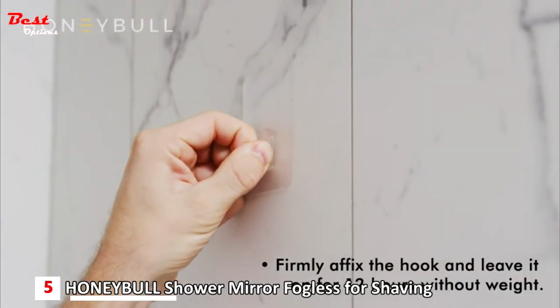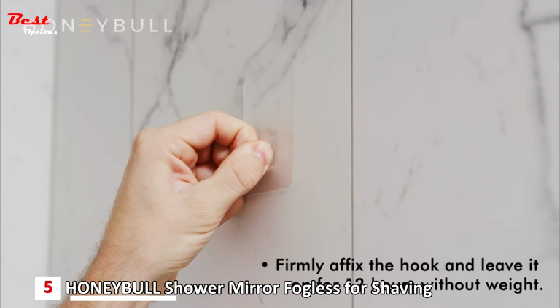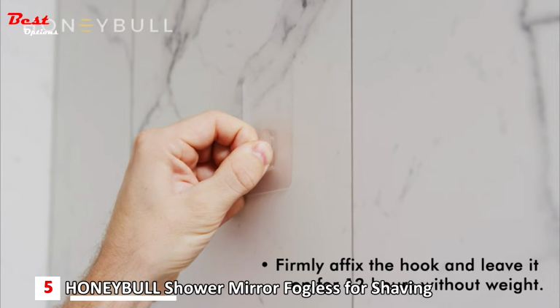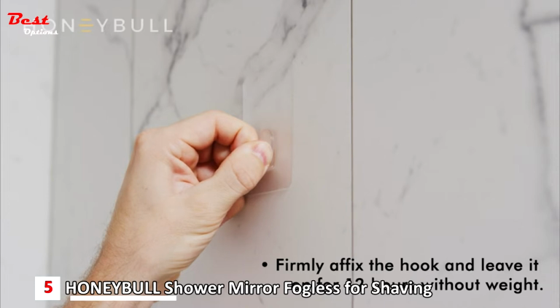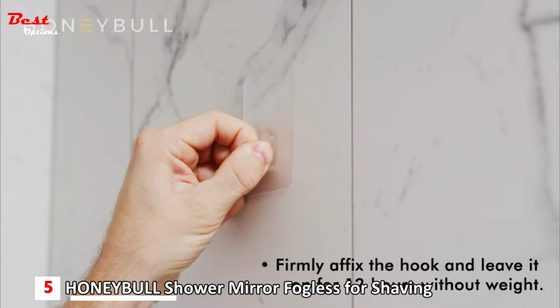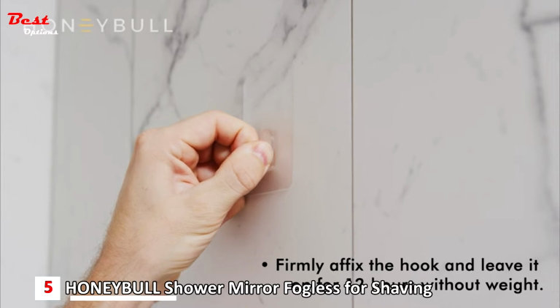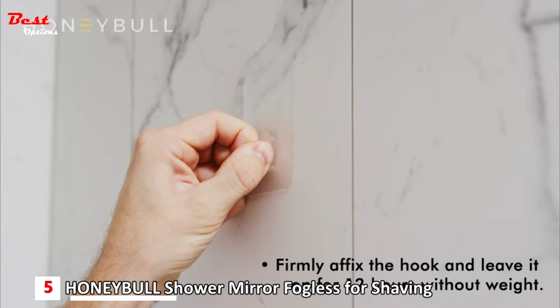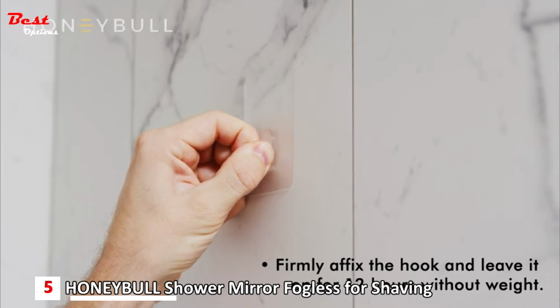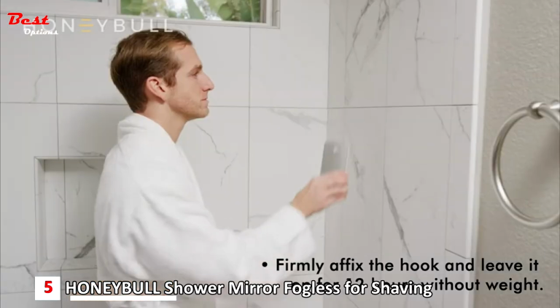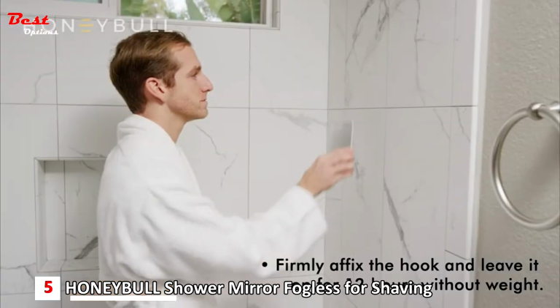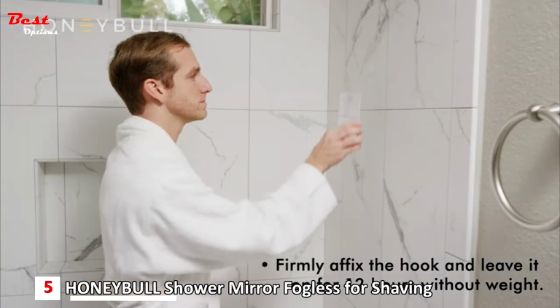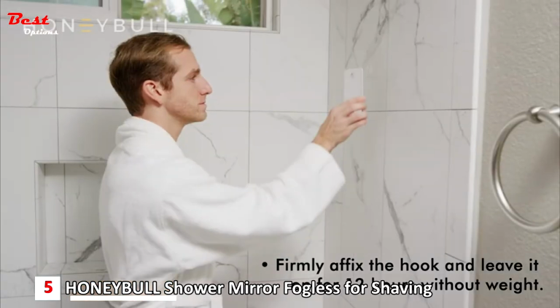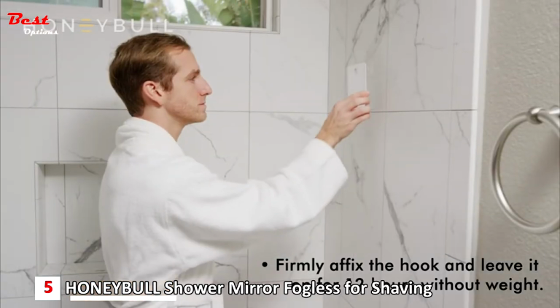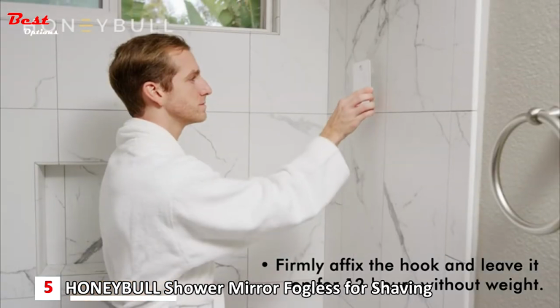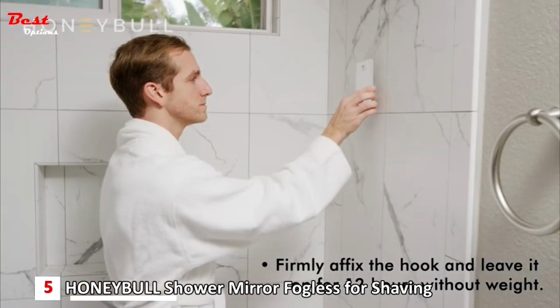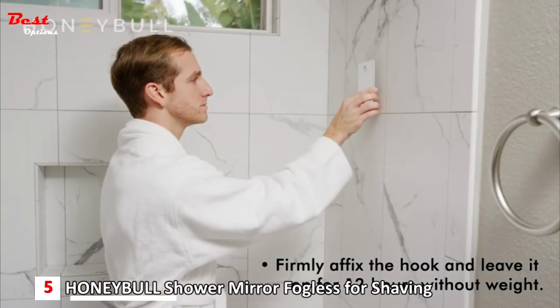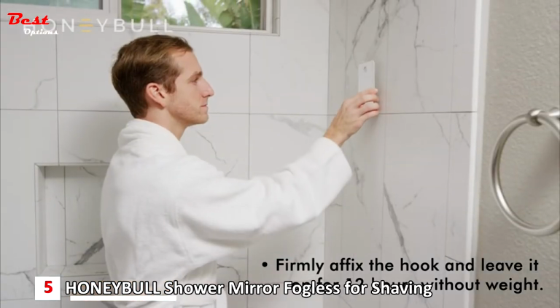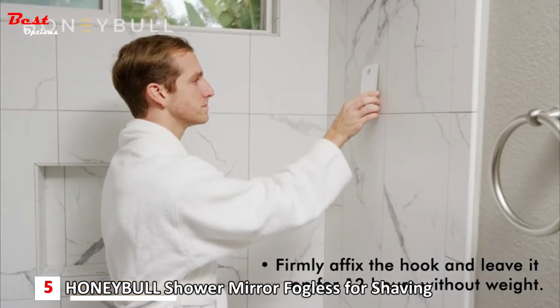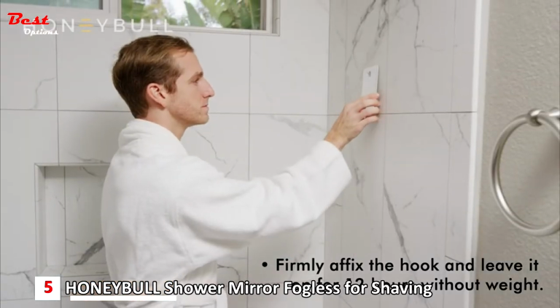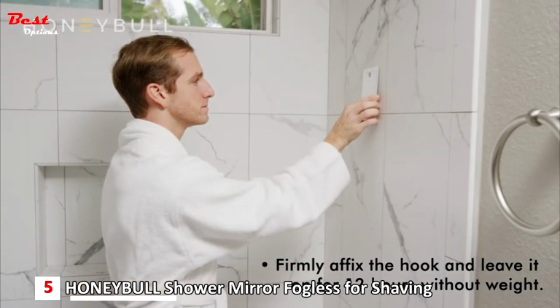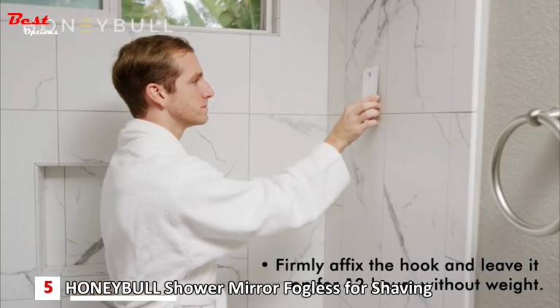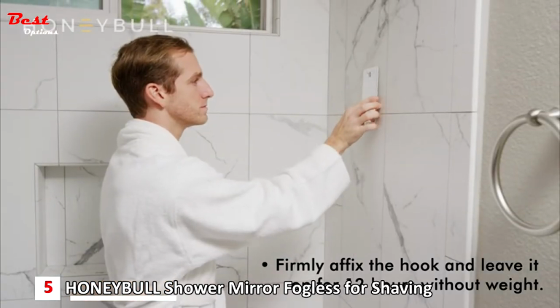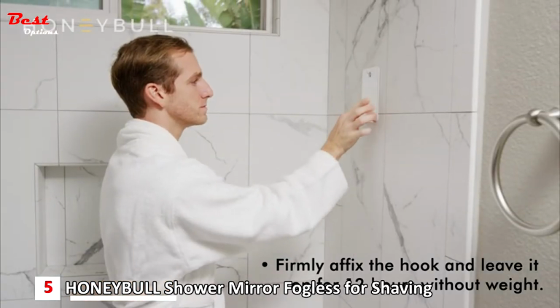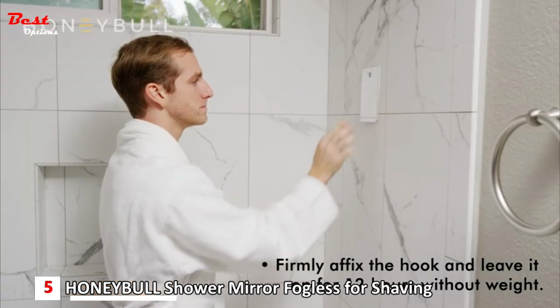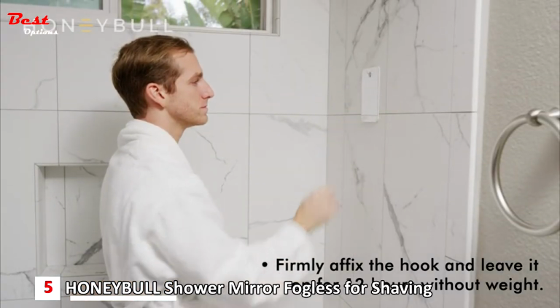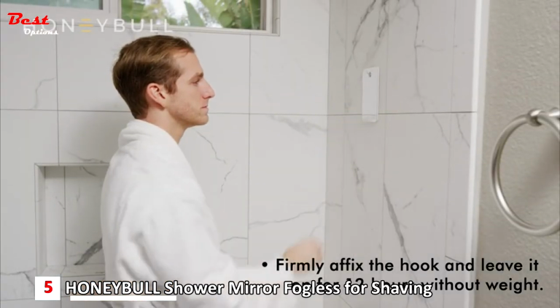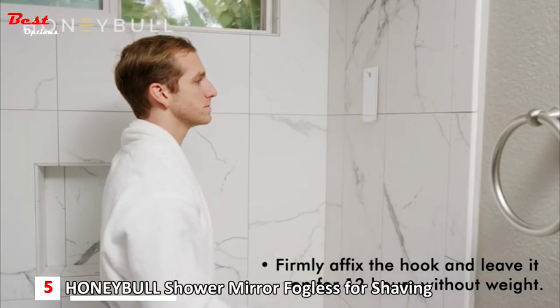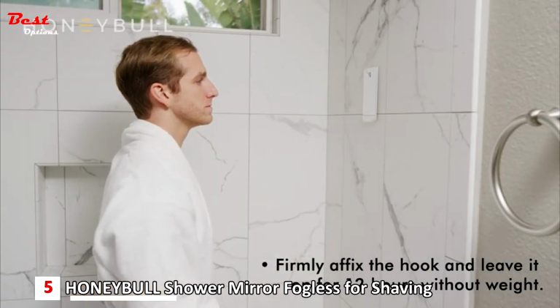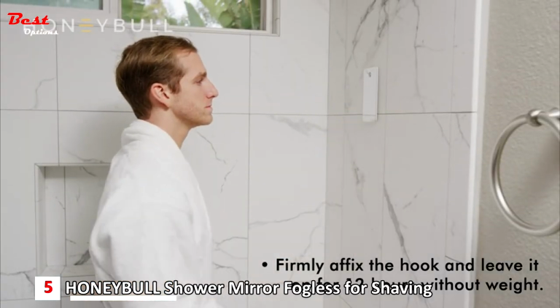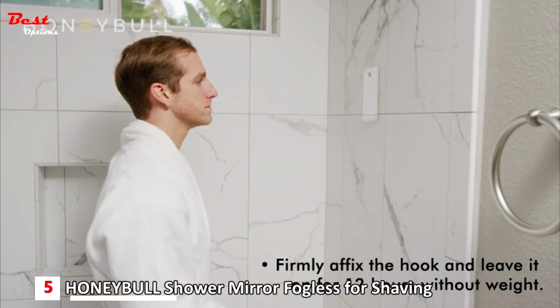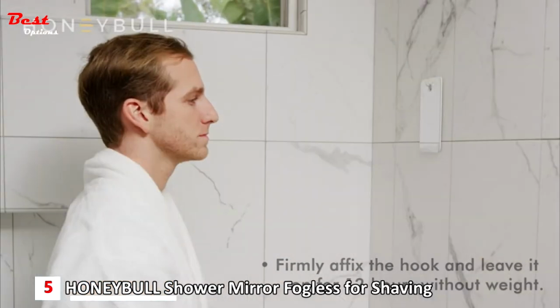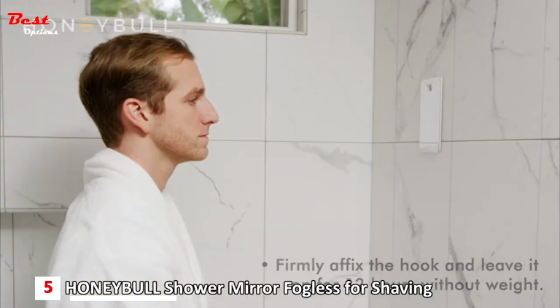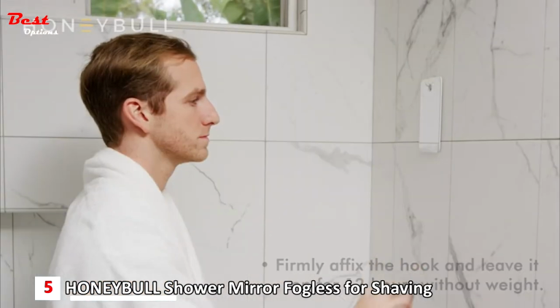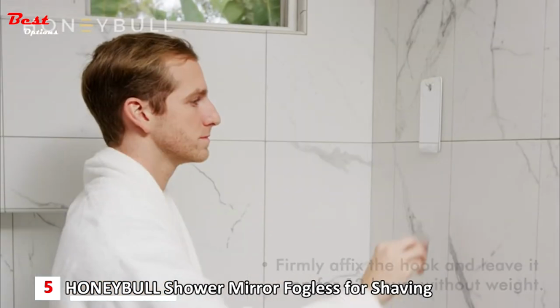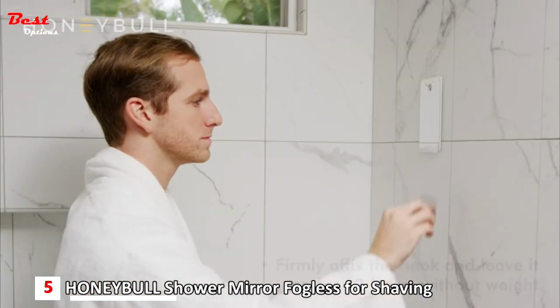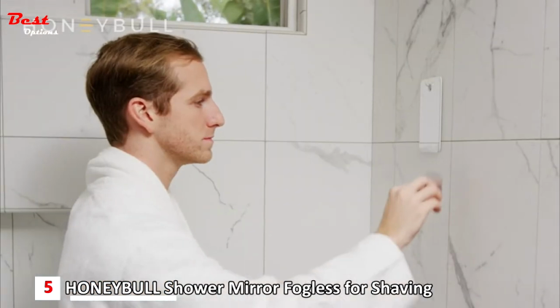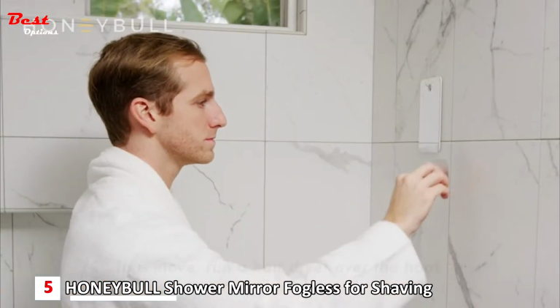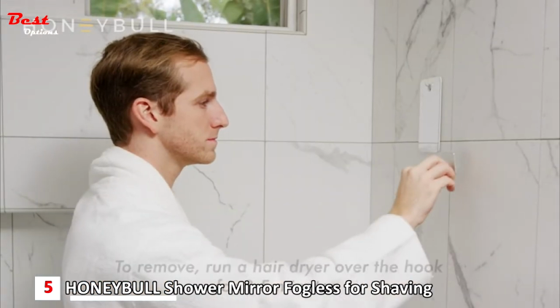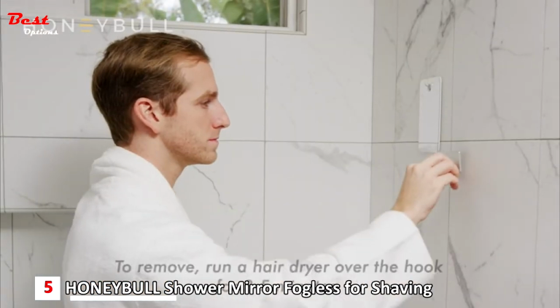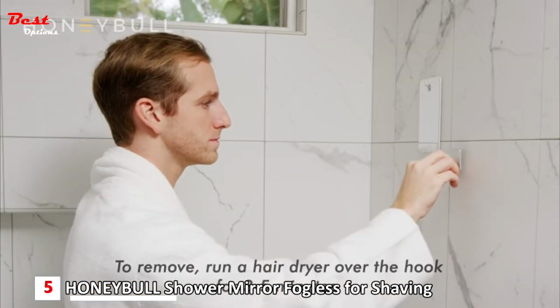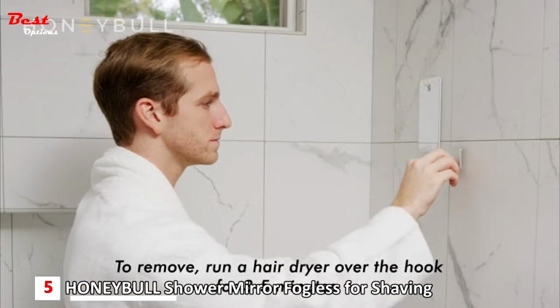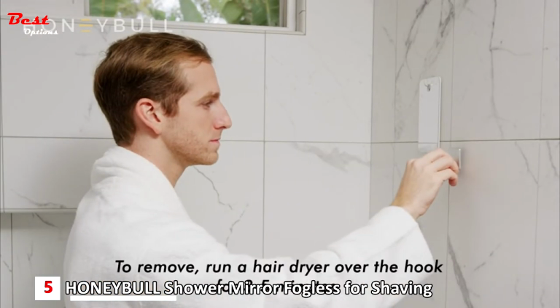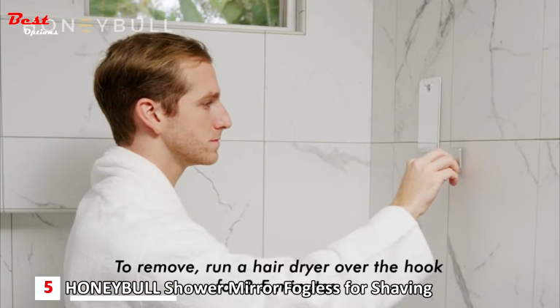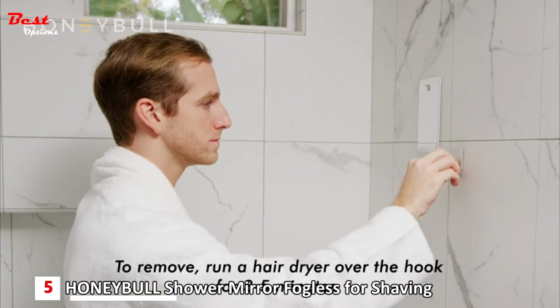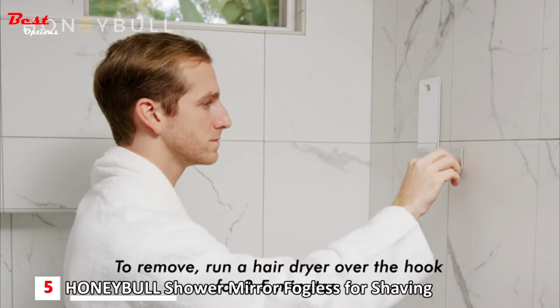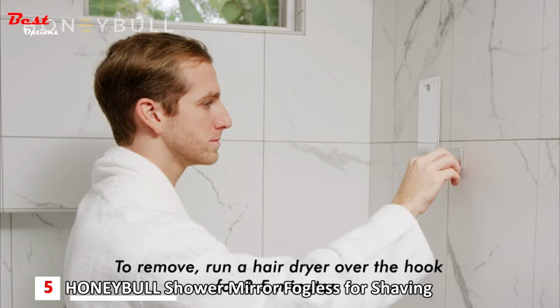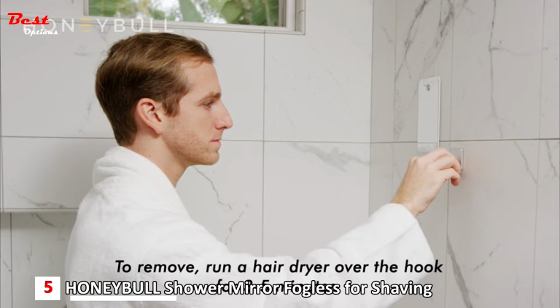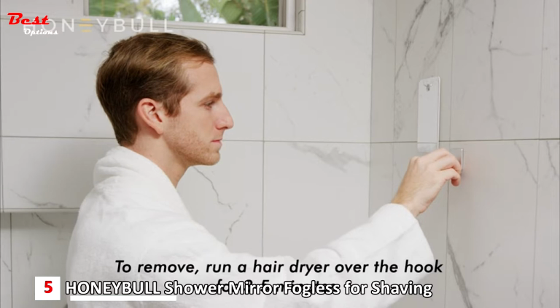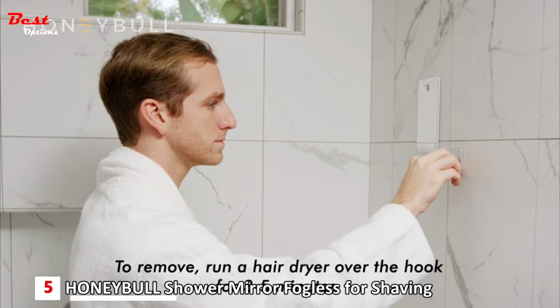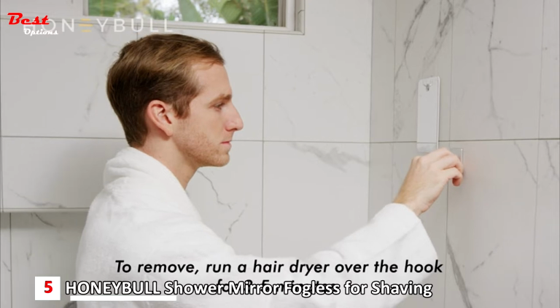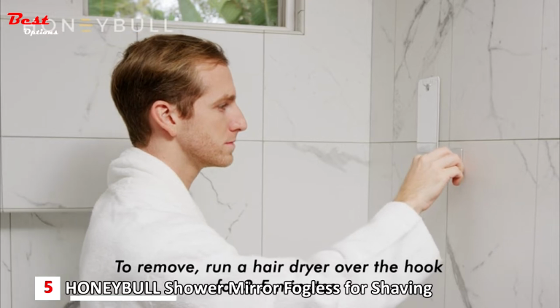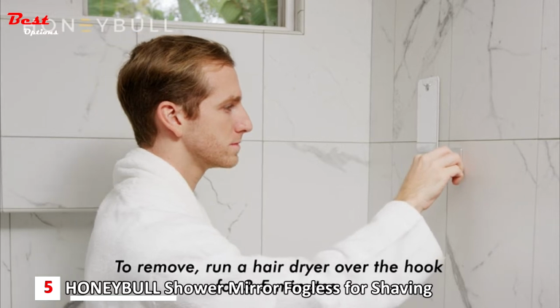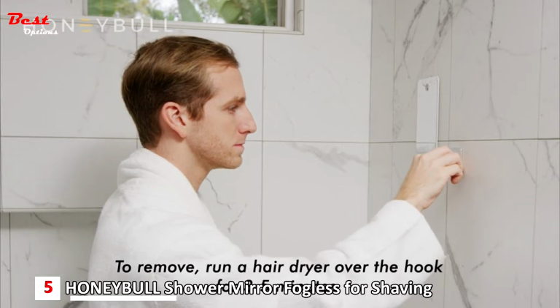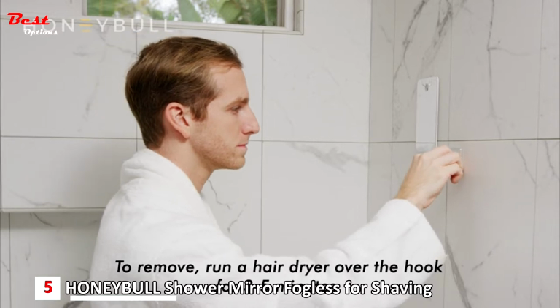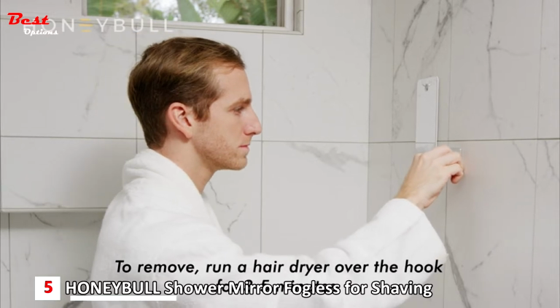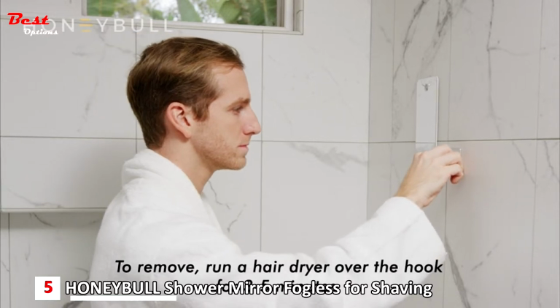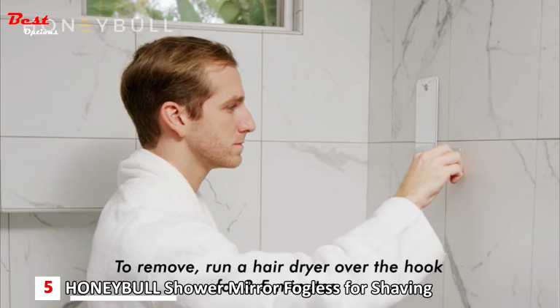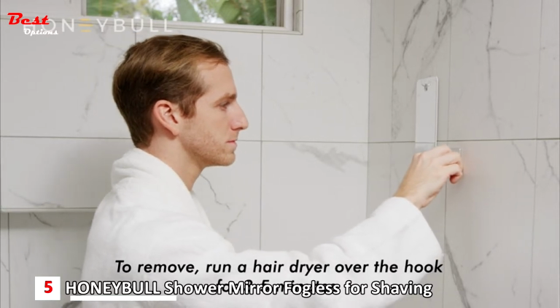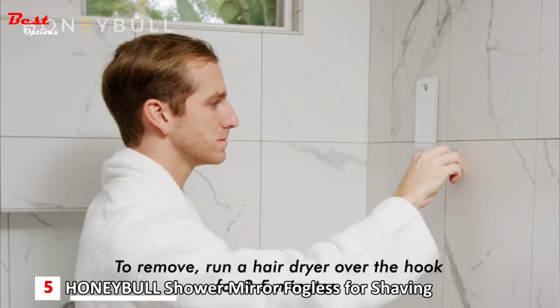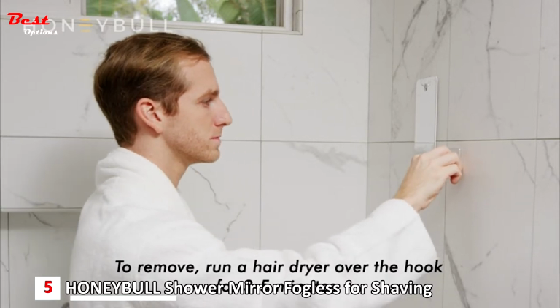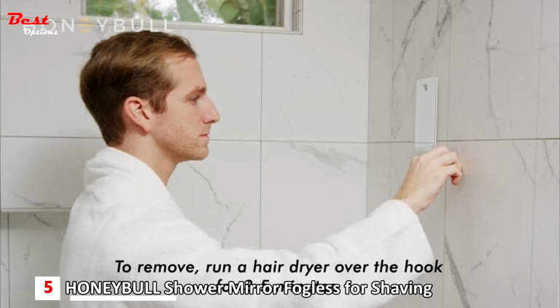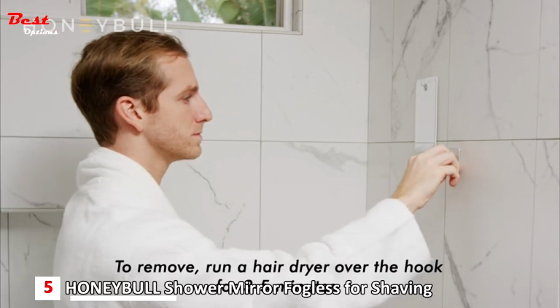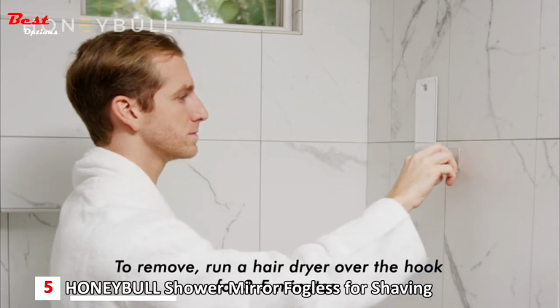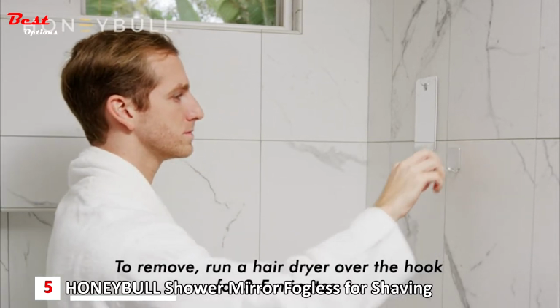For maximum strength, leave it on for 12 hours before adding weight. To remove the hook, run a hair dryer over it for 3 to 5 minutes.